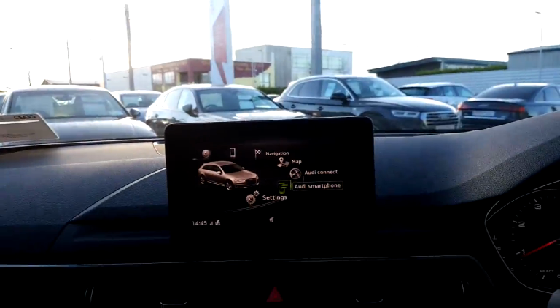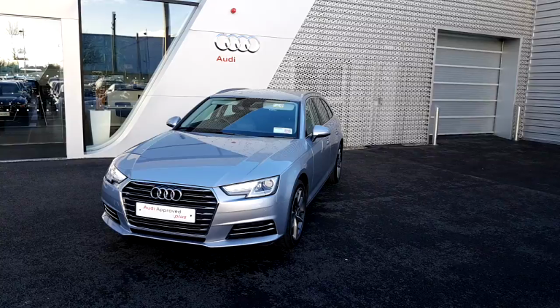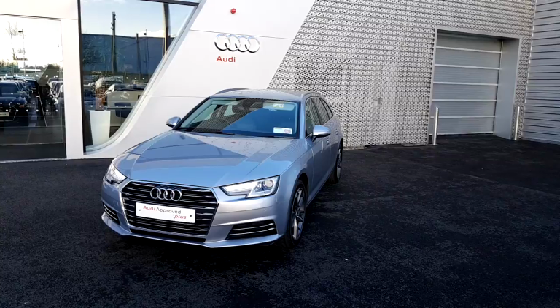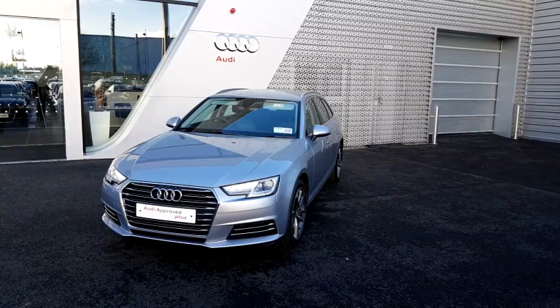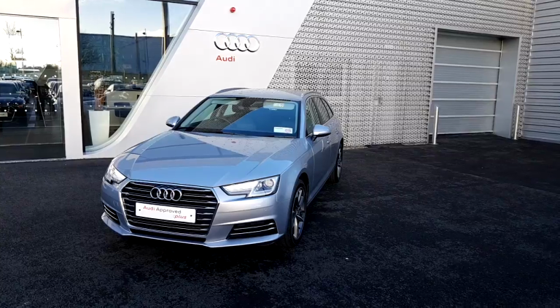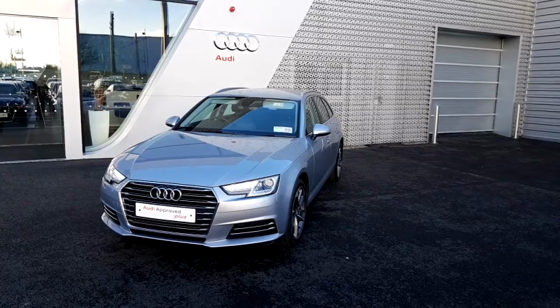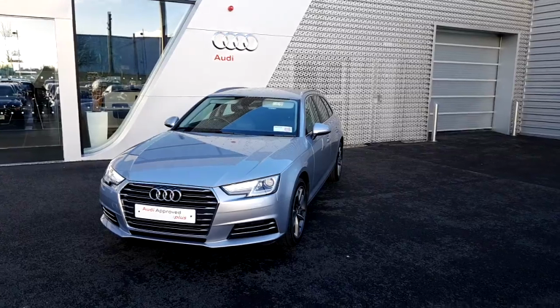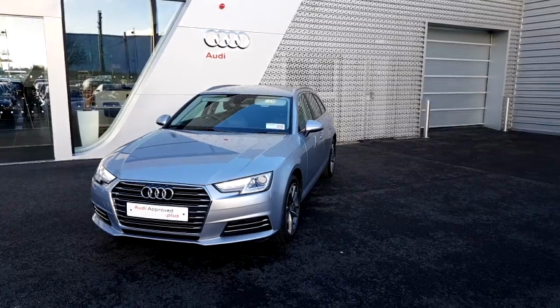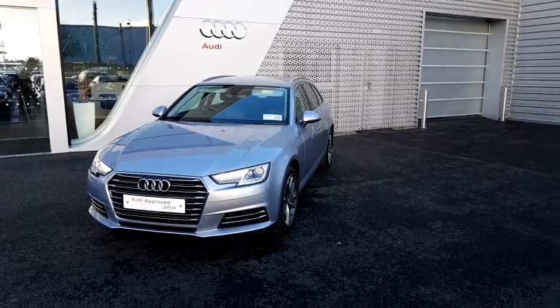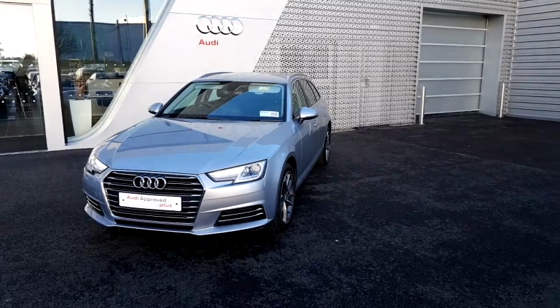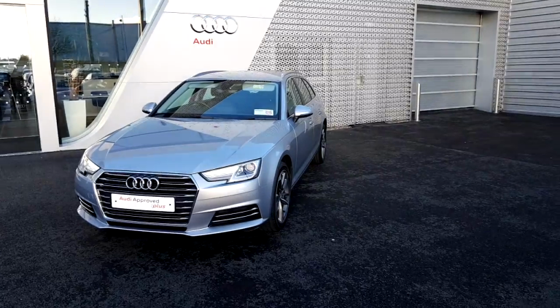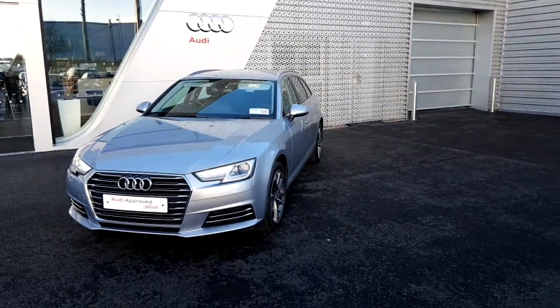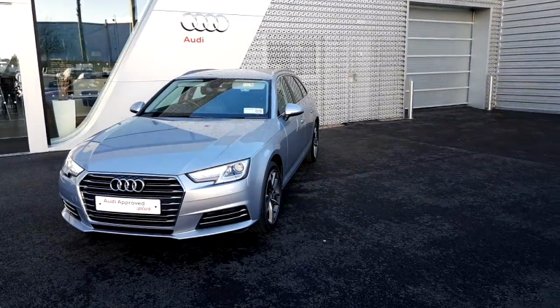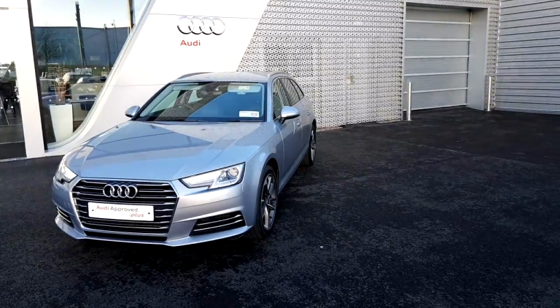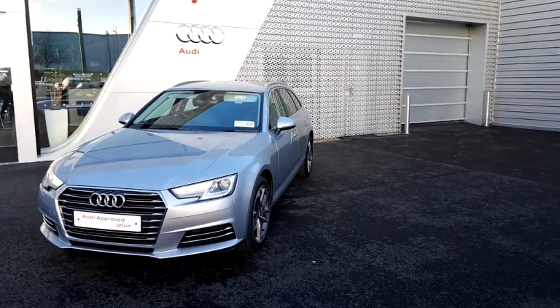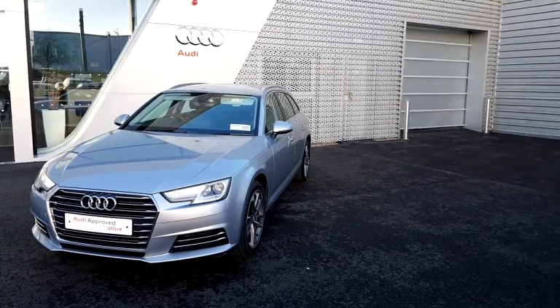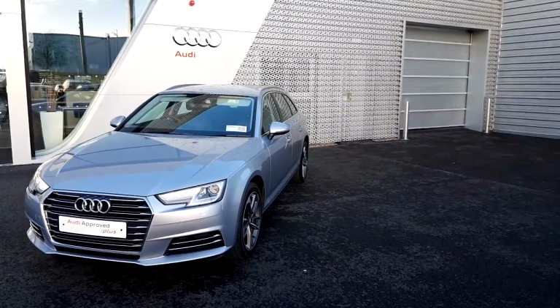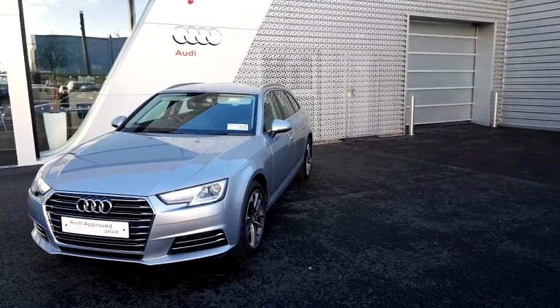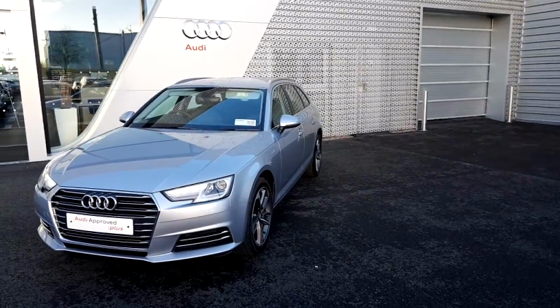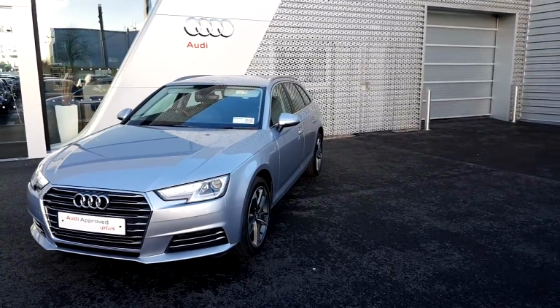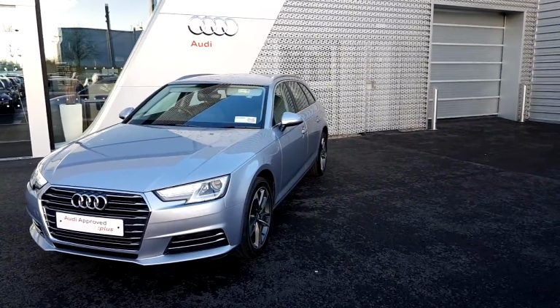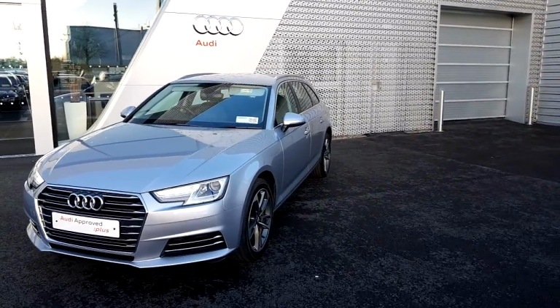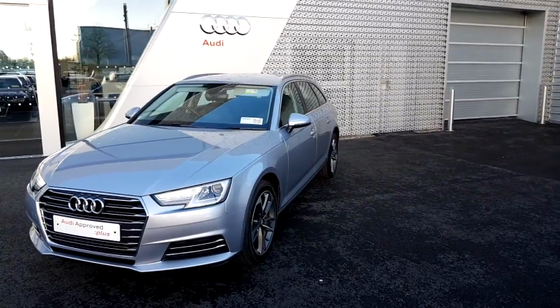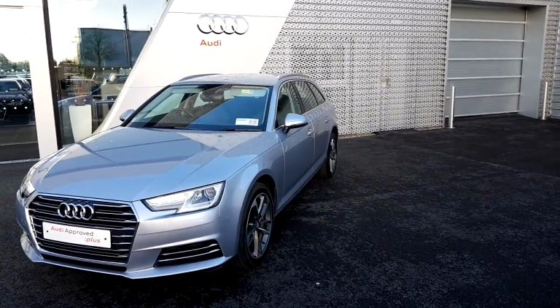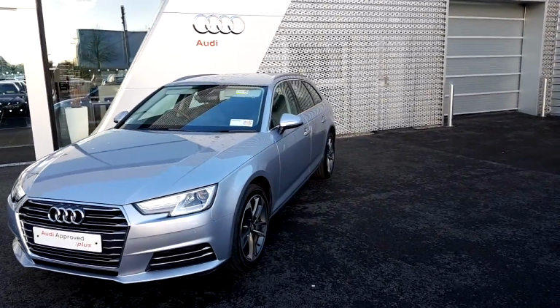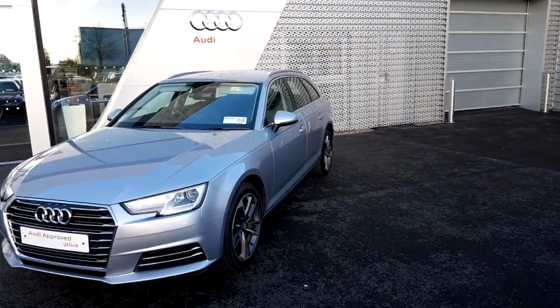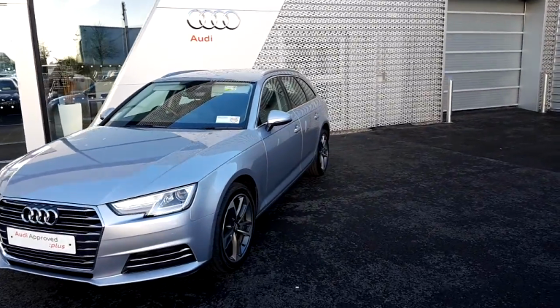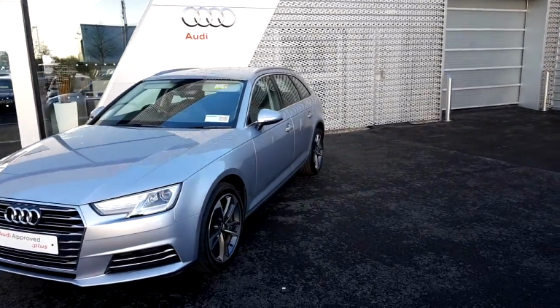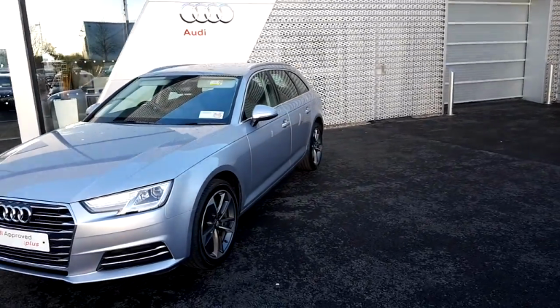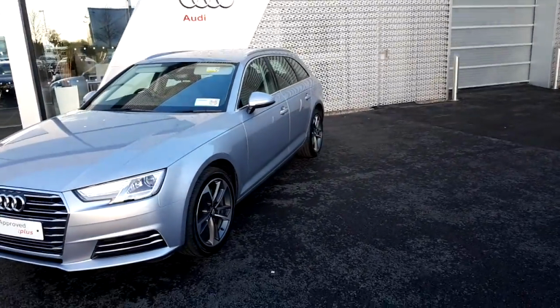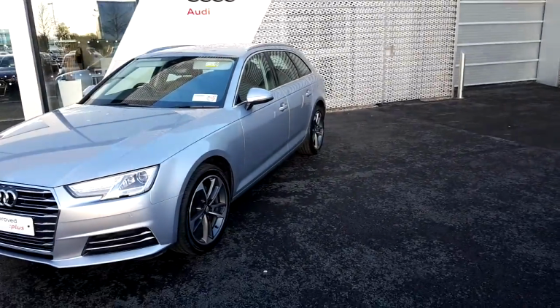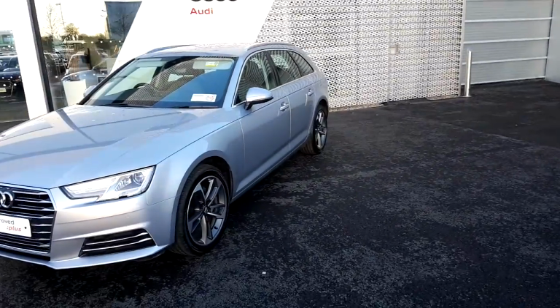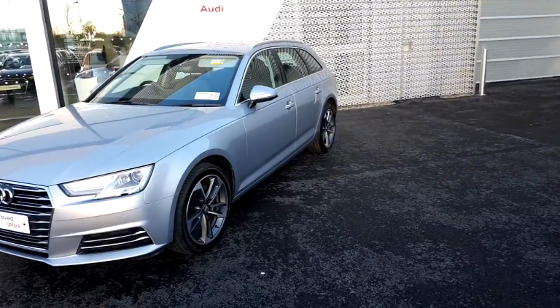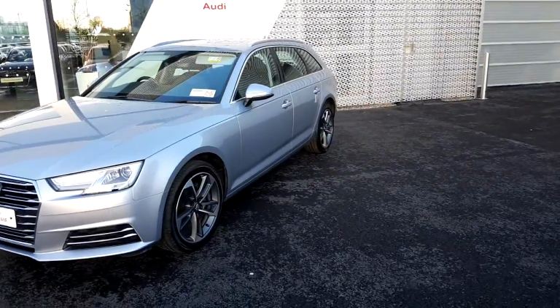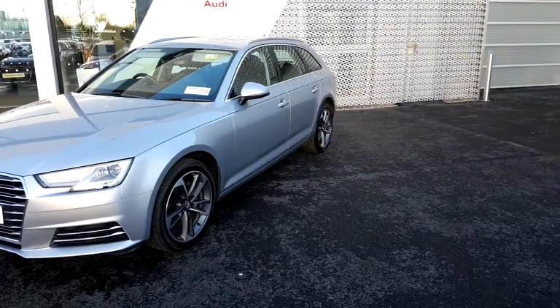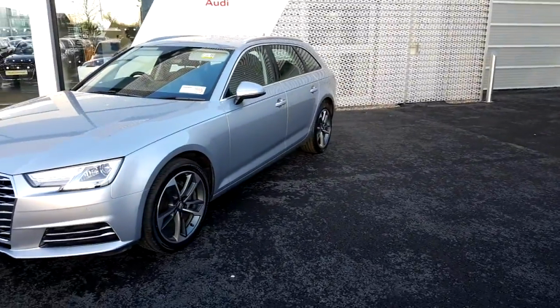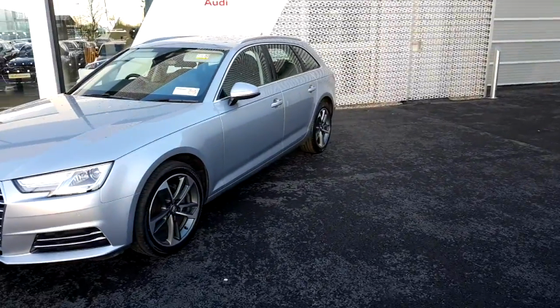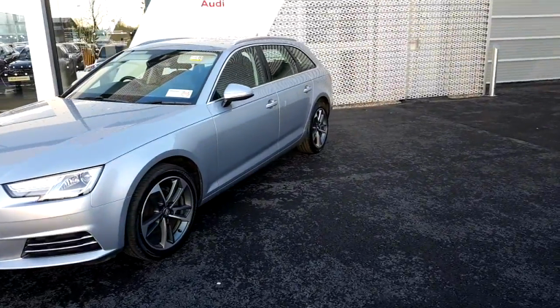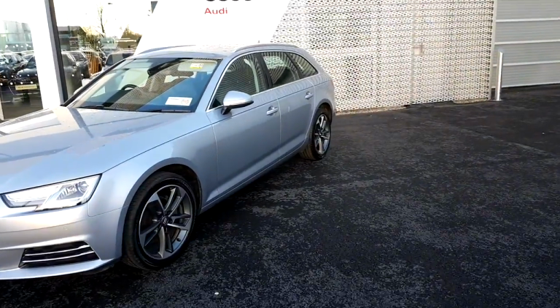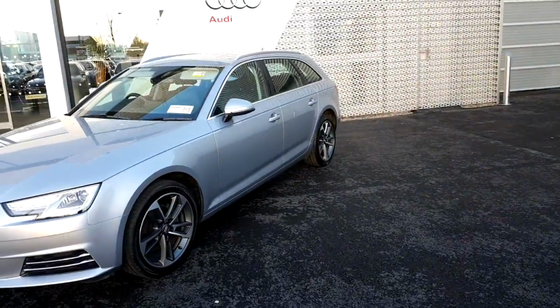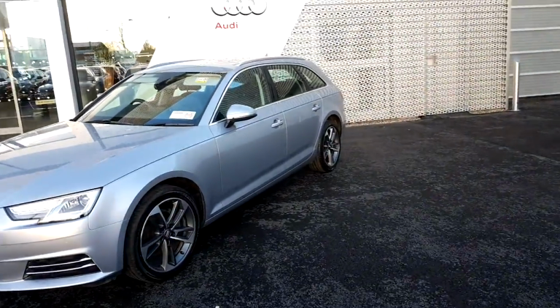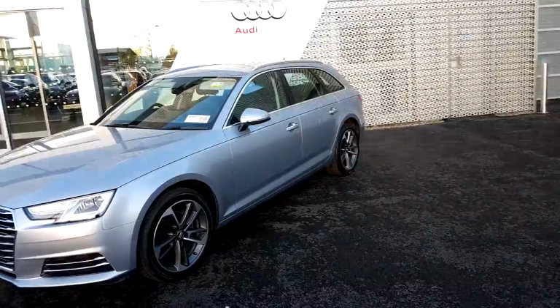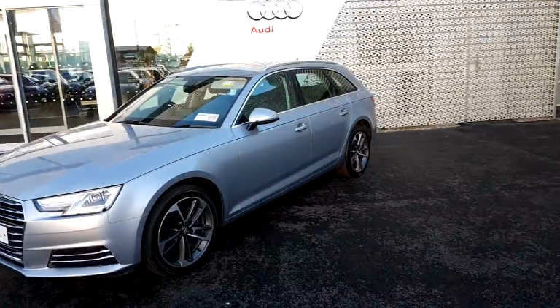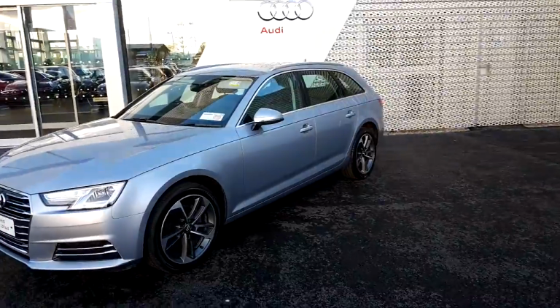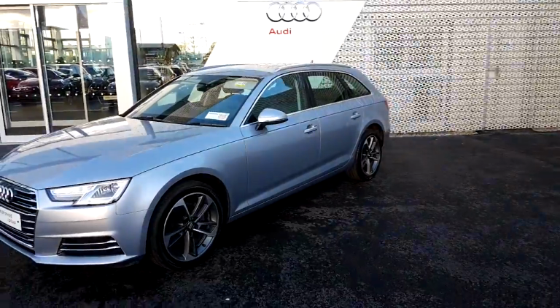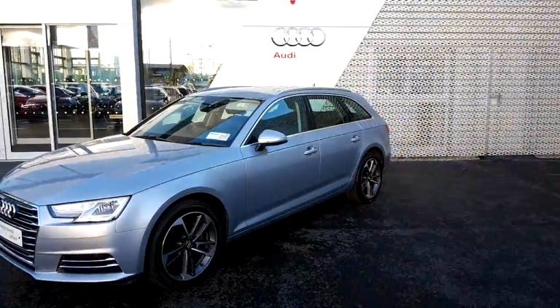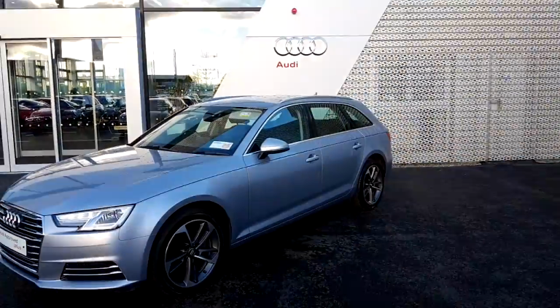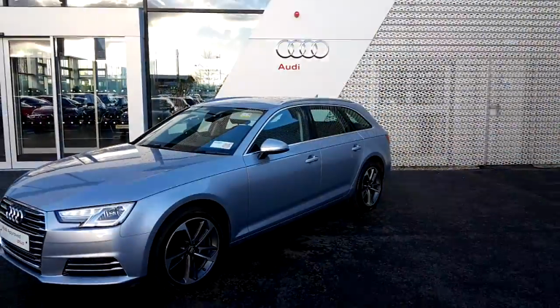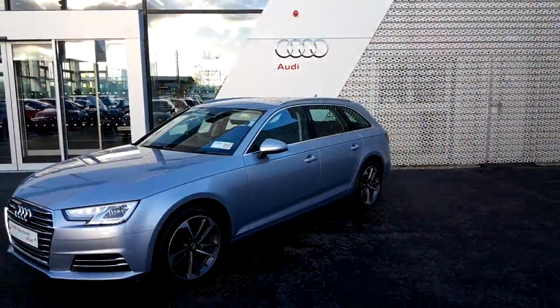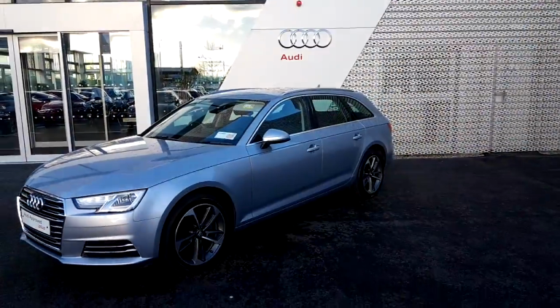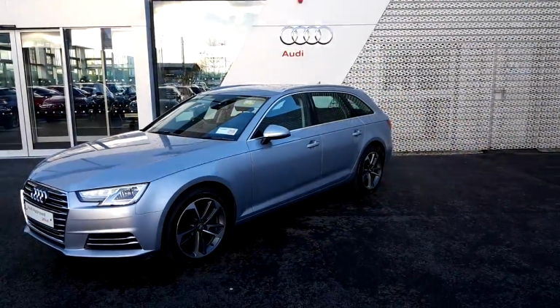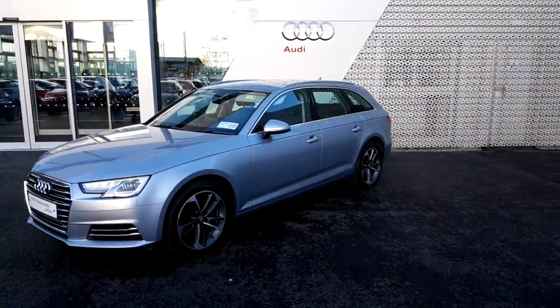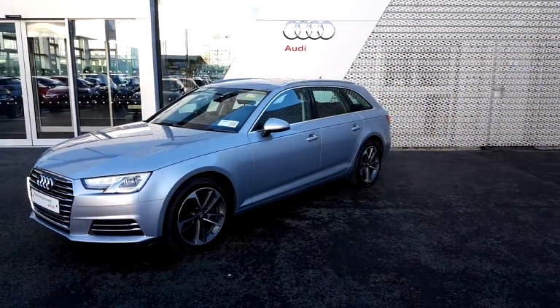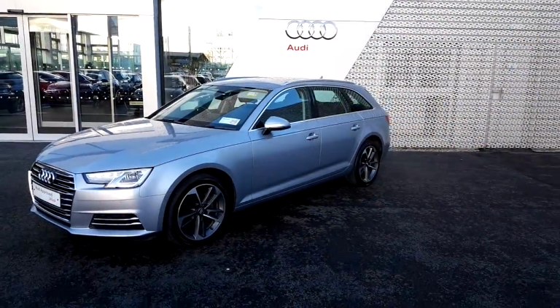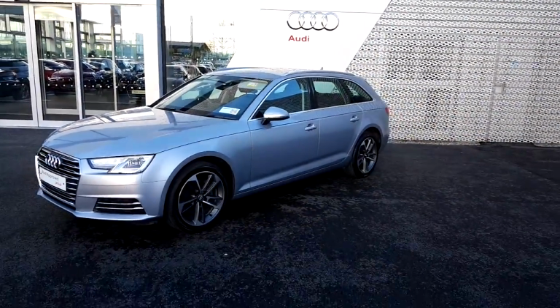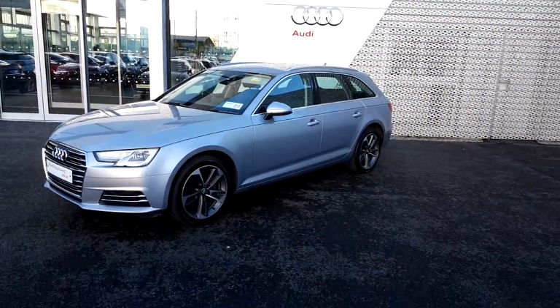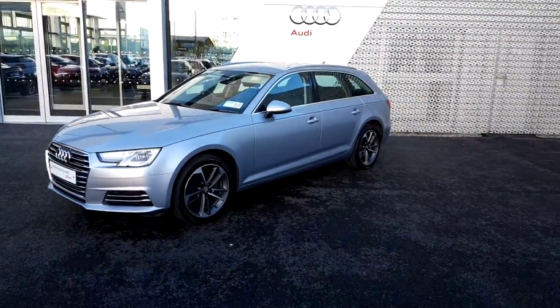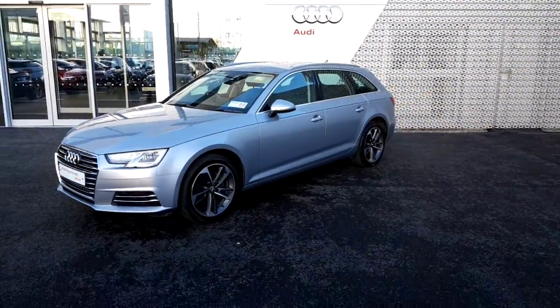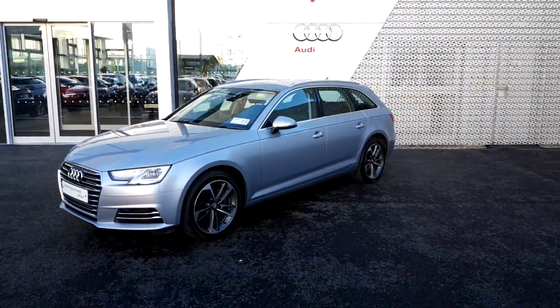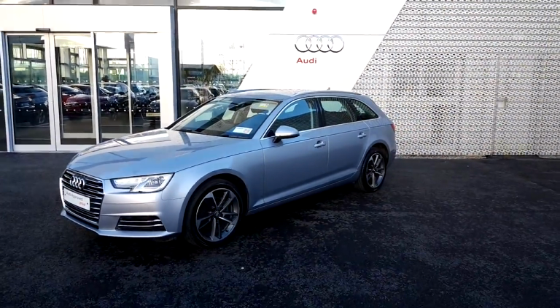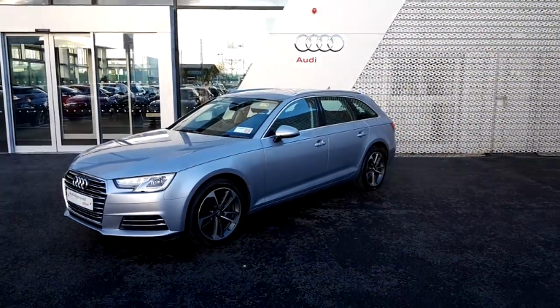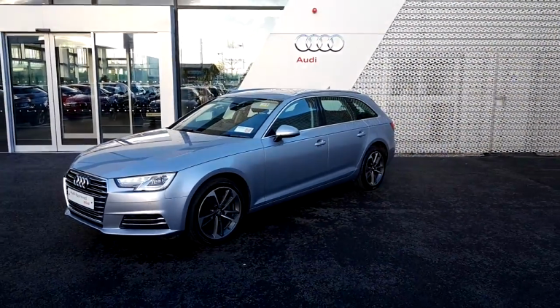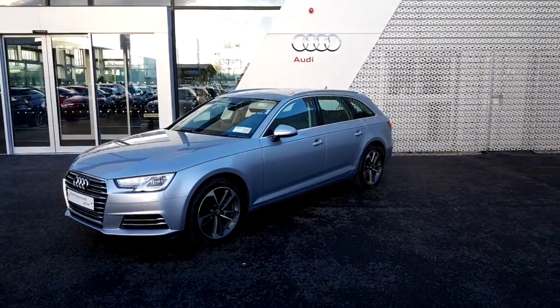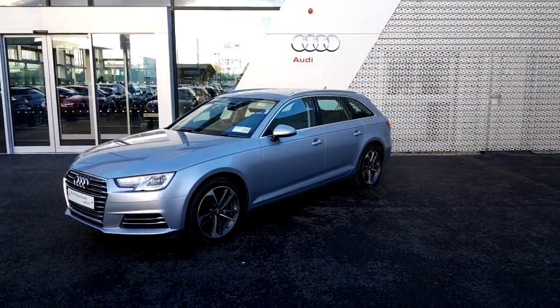For further information about the A4 Avant or to arrange a test drive, please call us on 061-336-000.